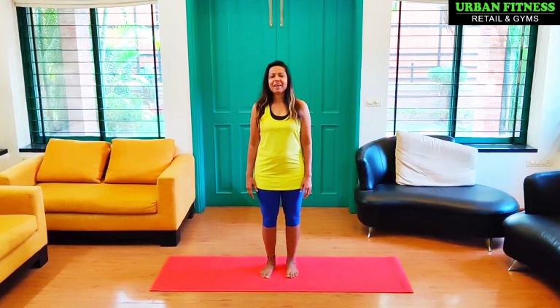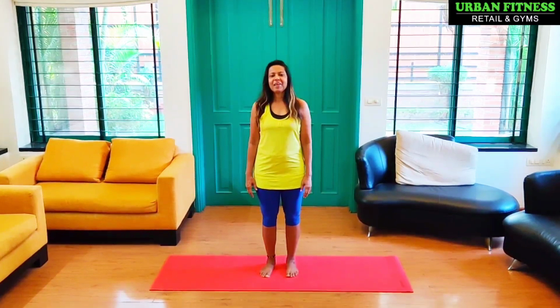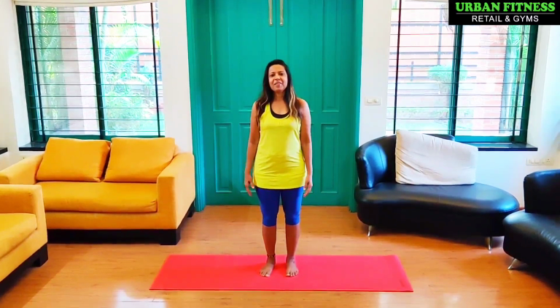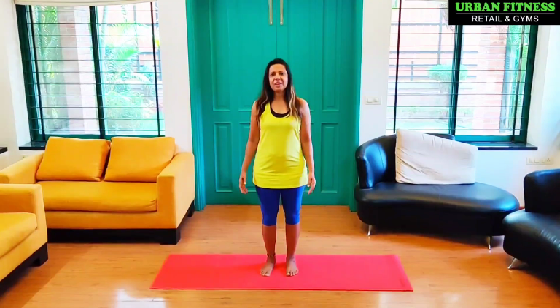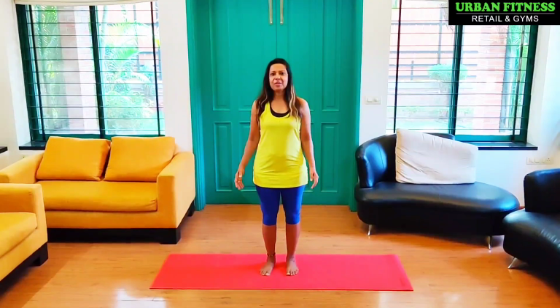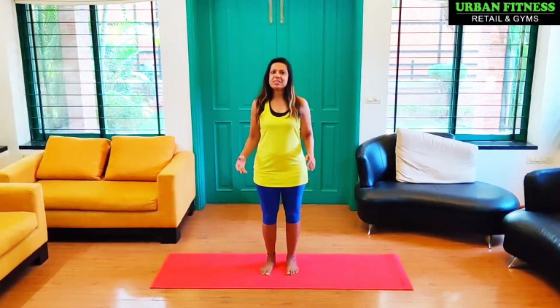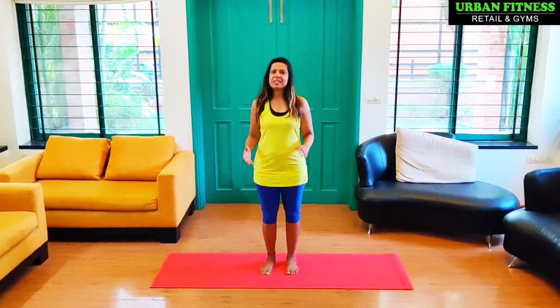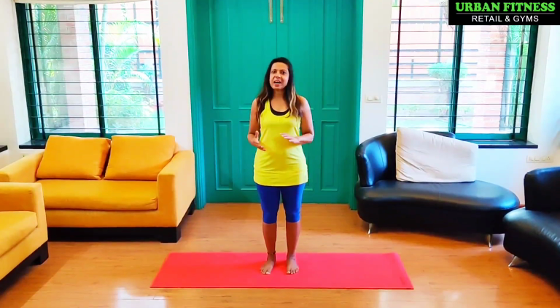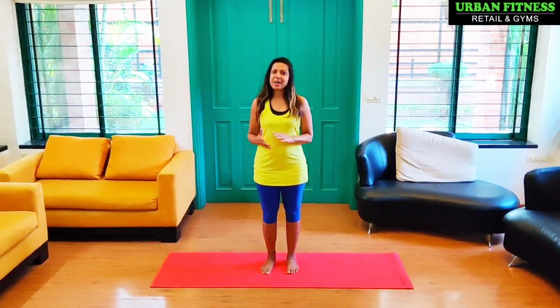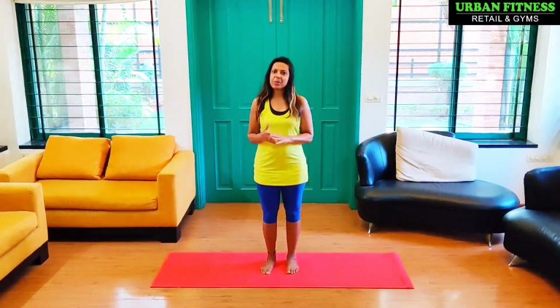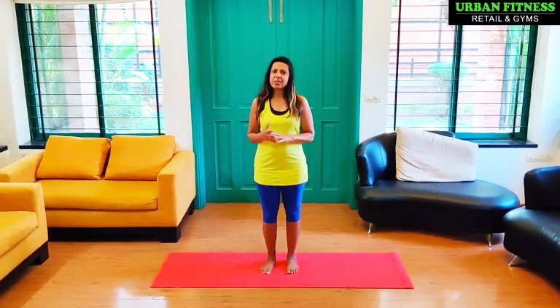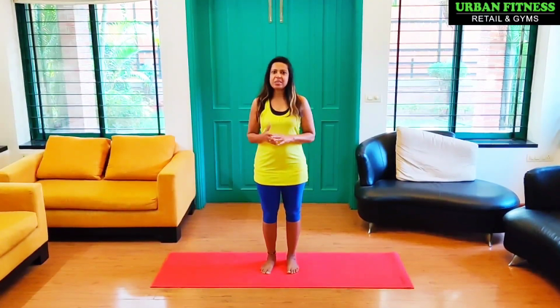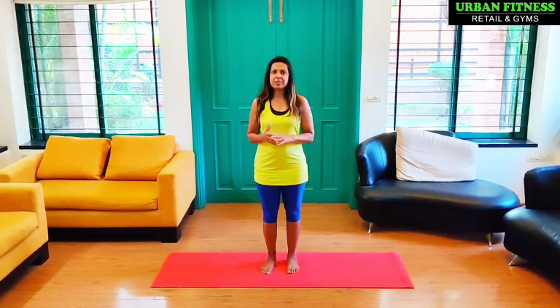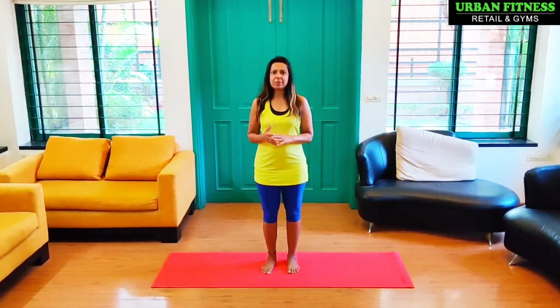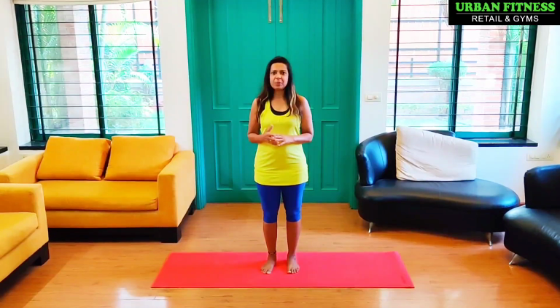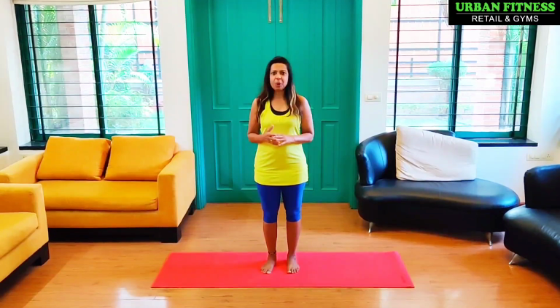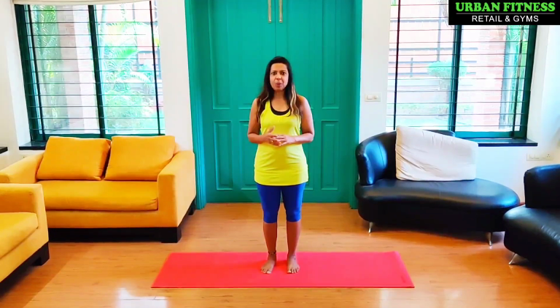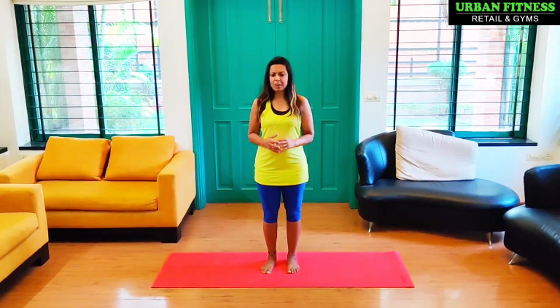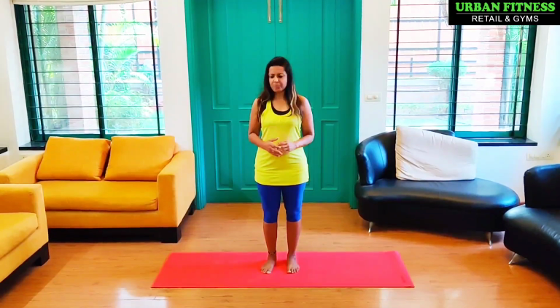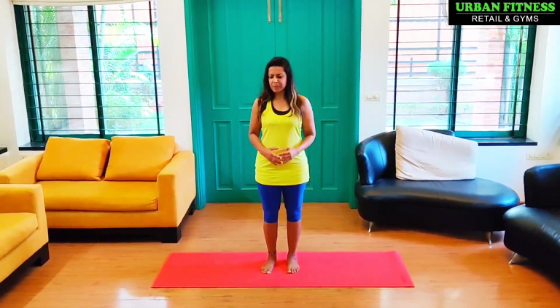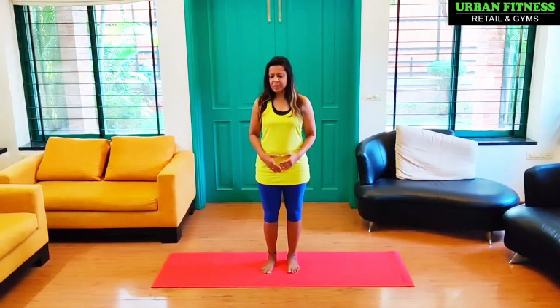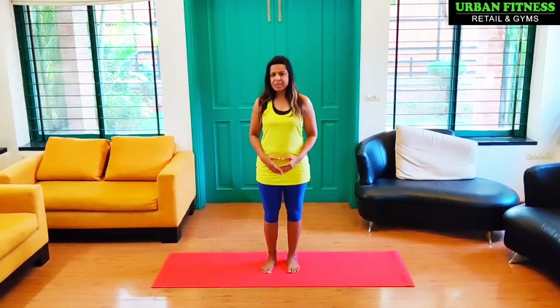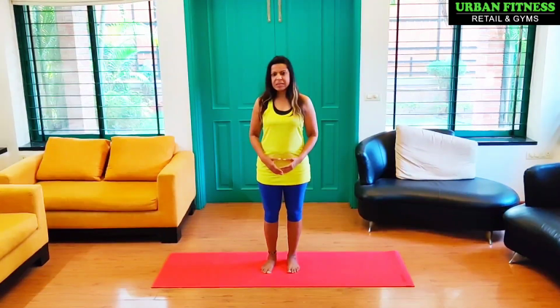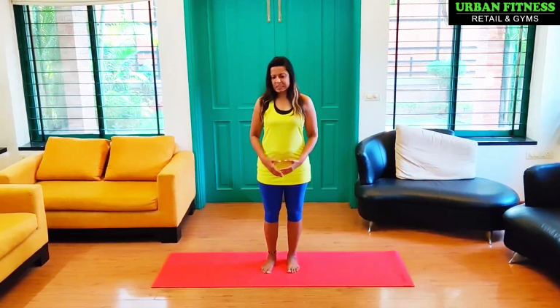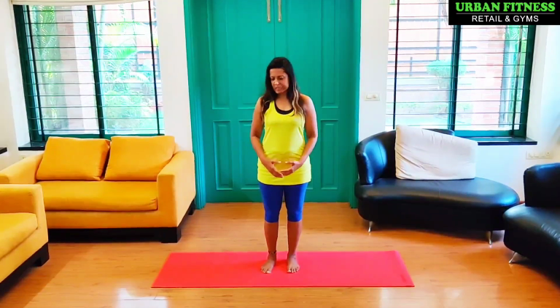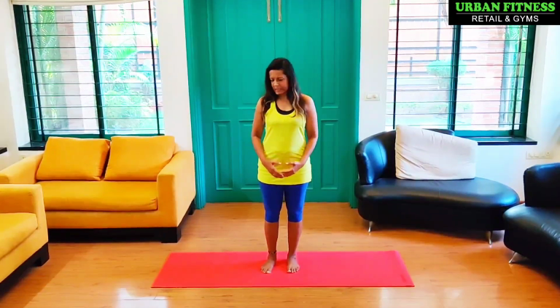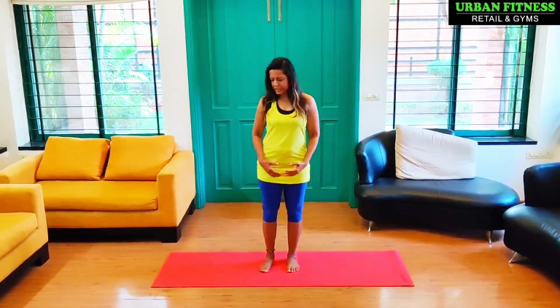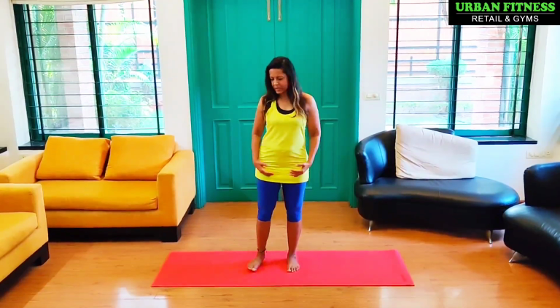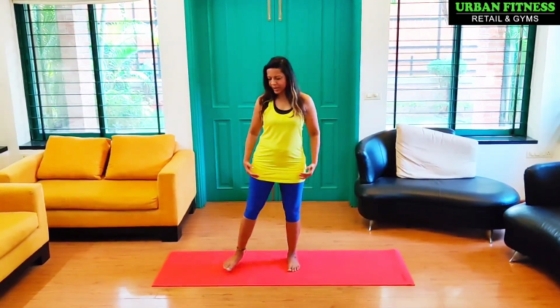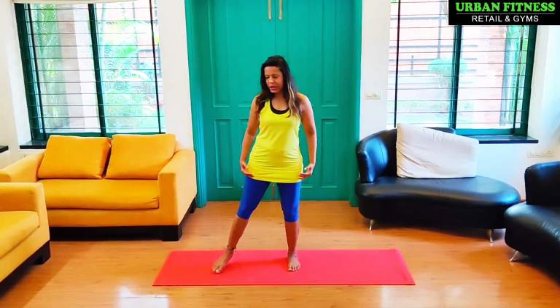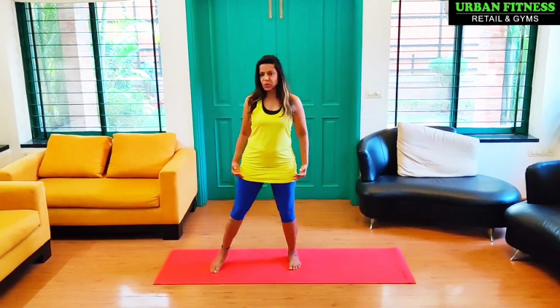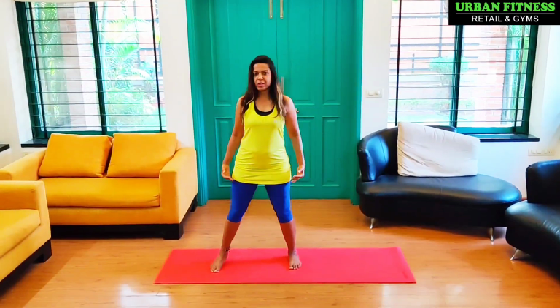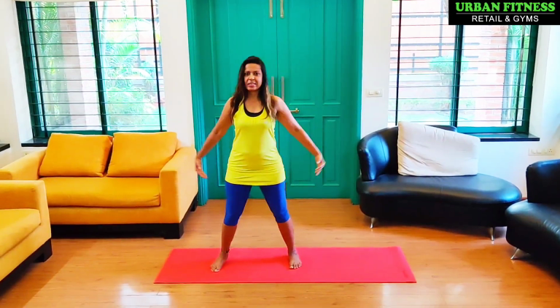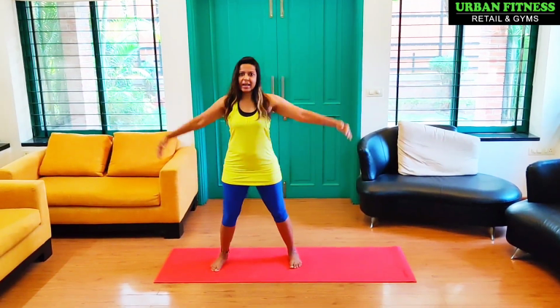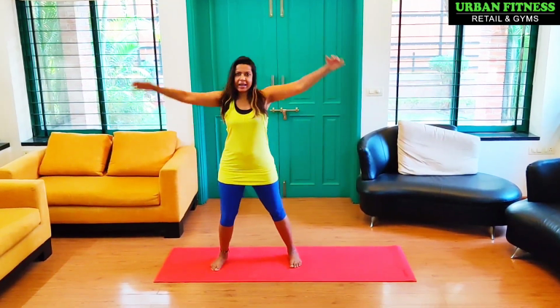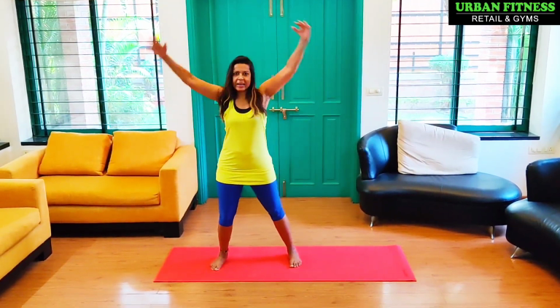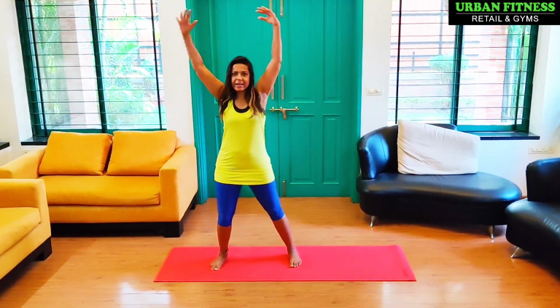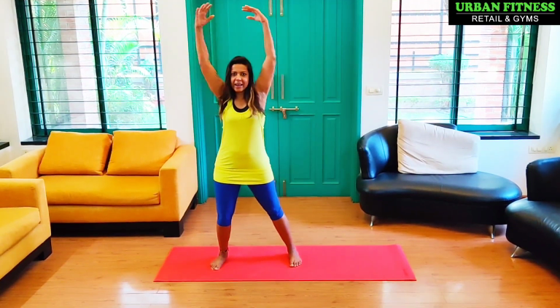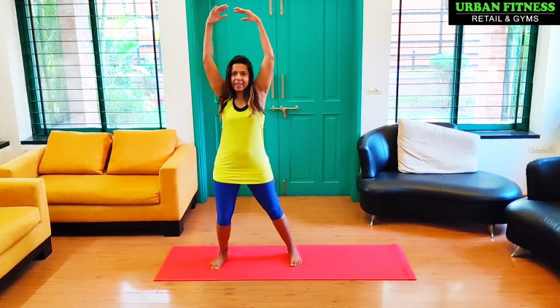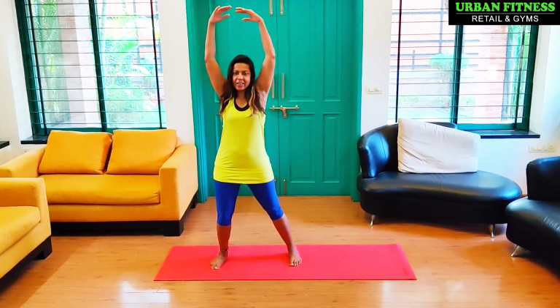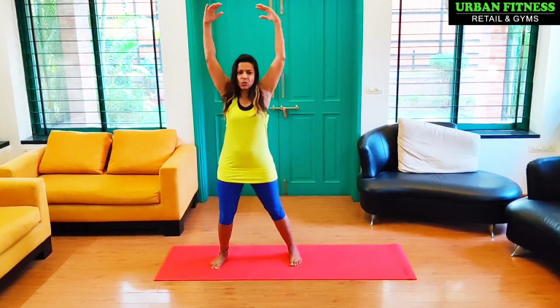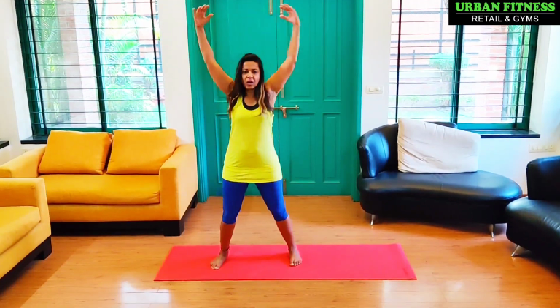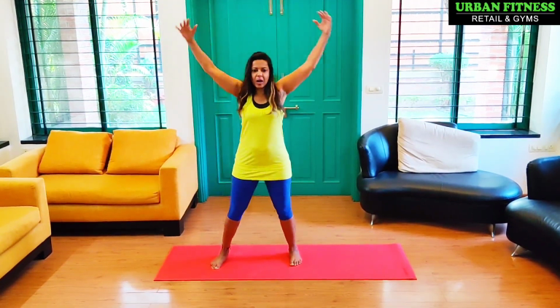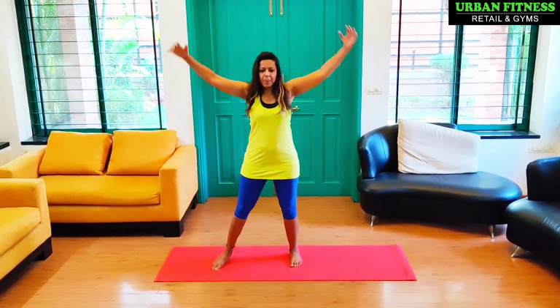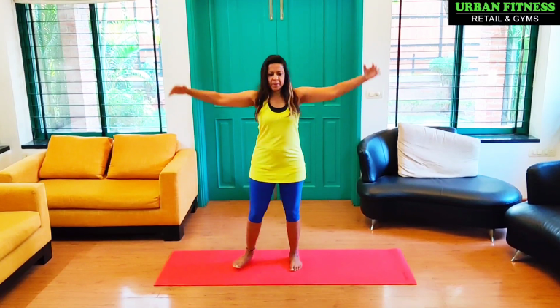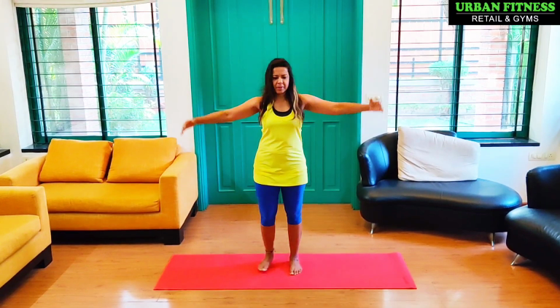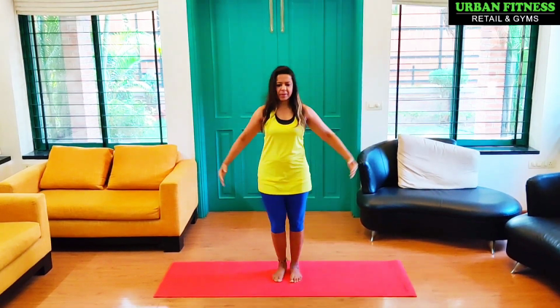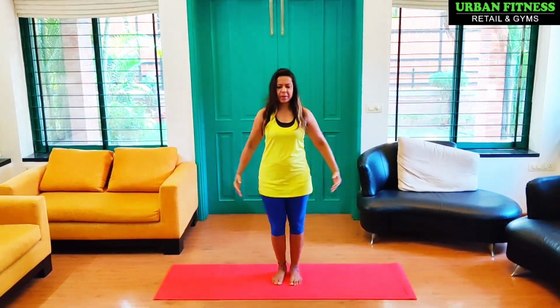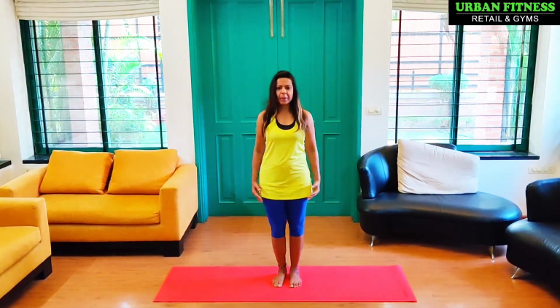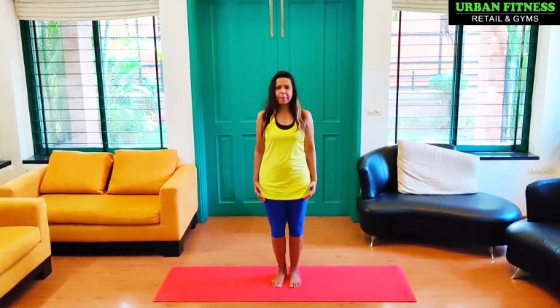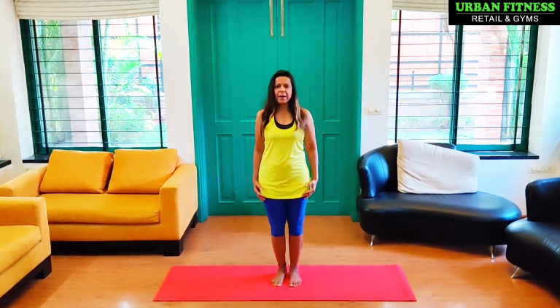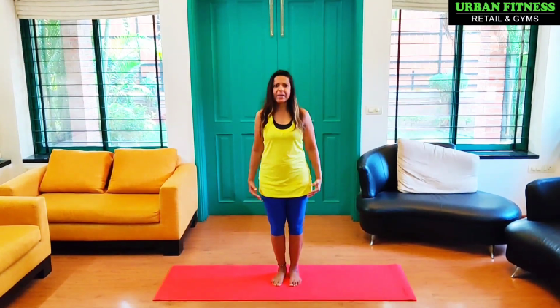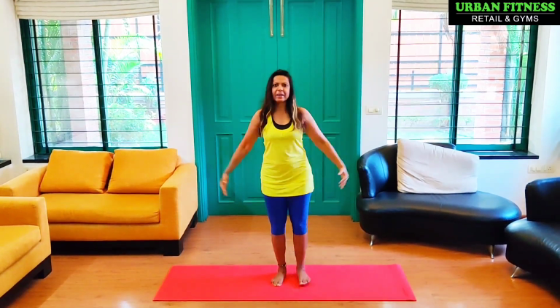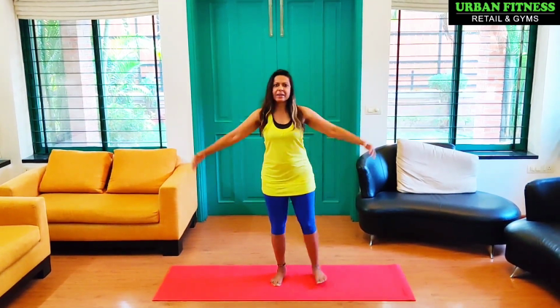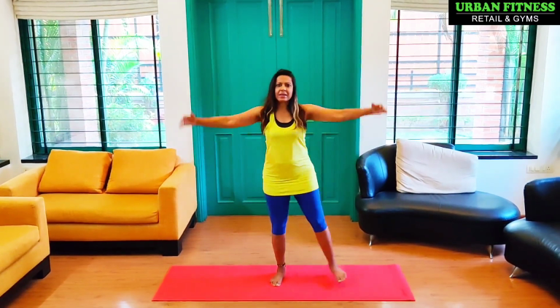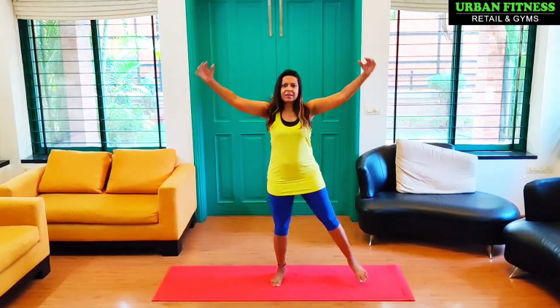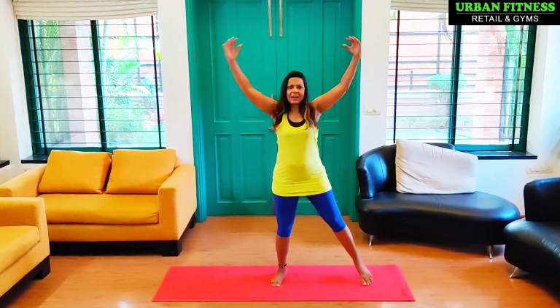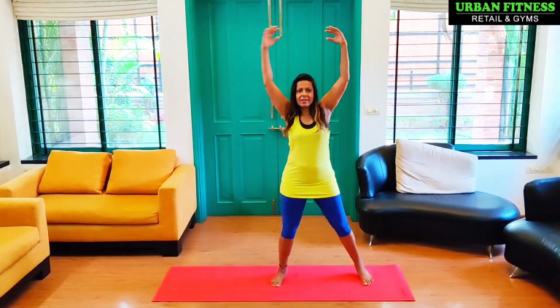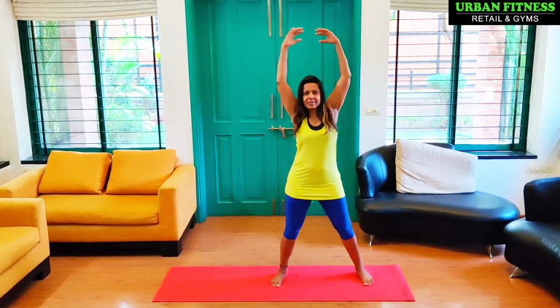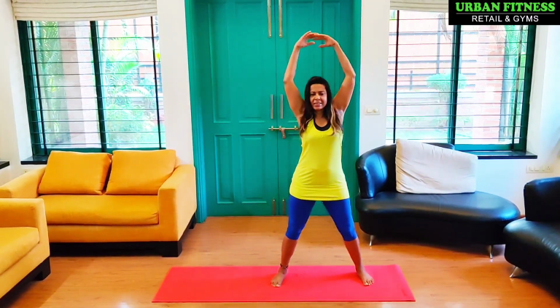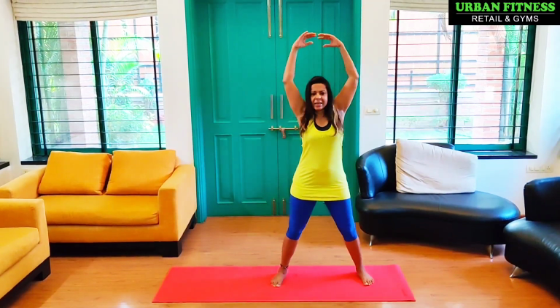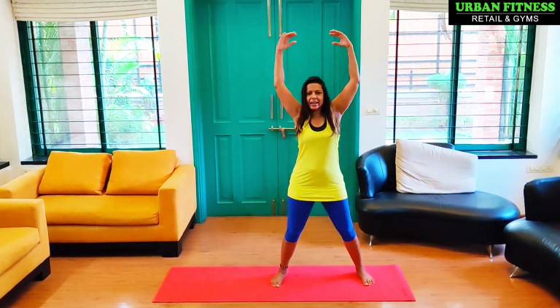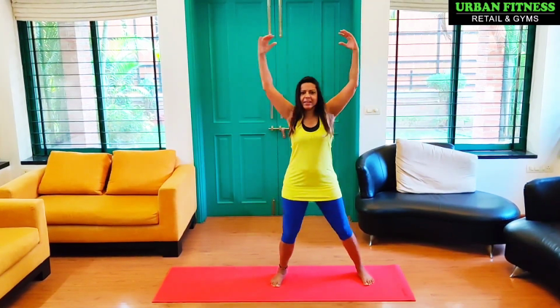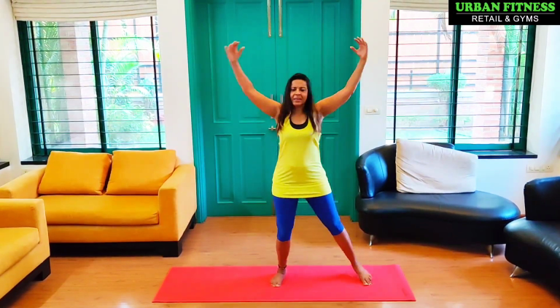We are going to start with a simple warm up. Just take your leg out to the side, hands go up, come back, other side.